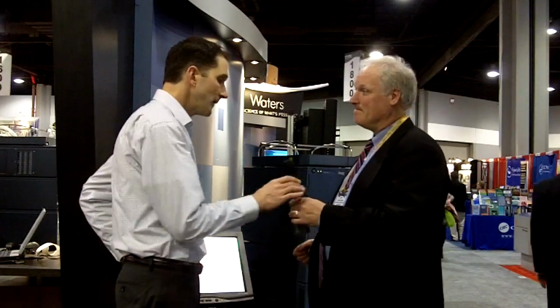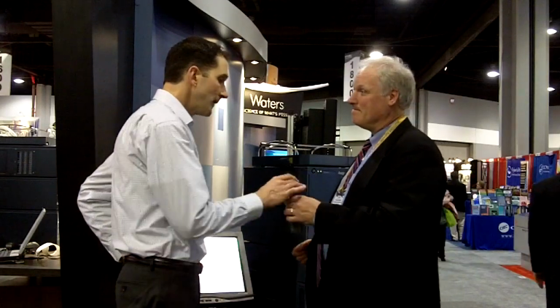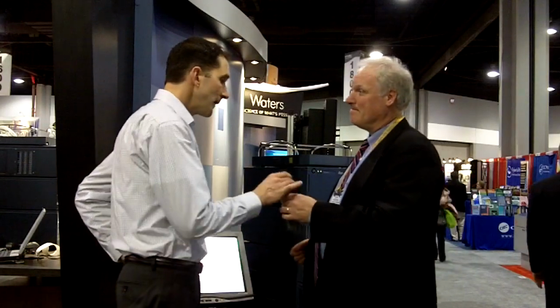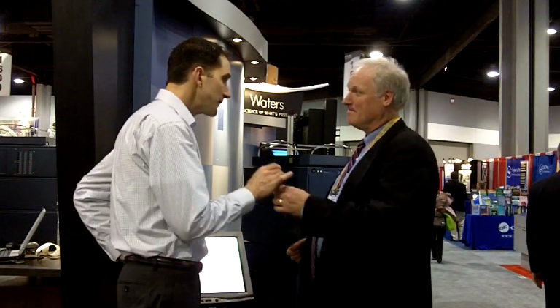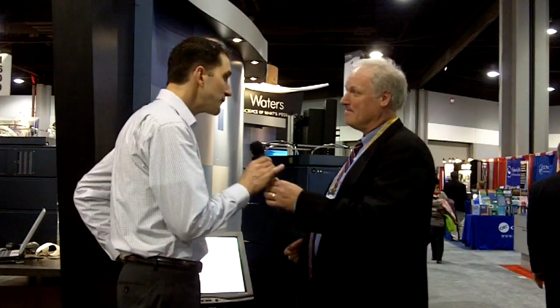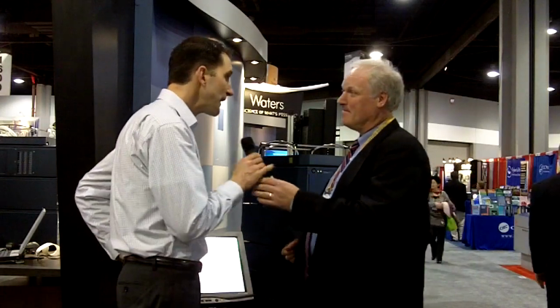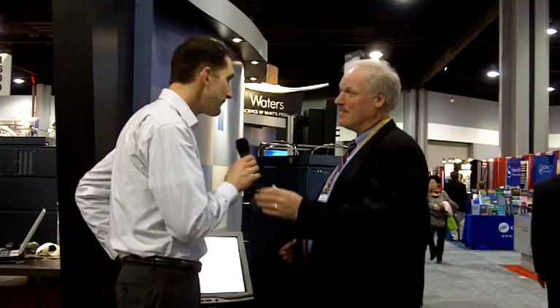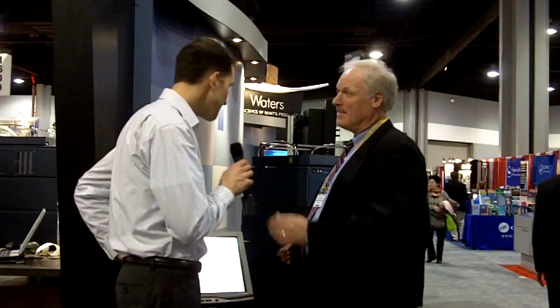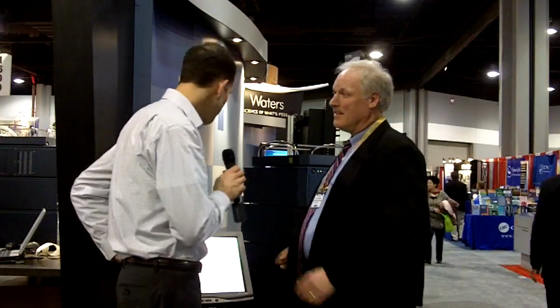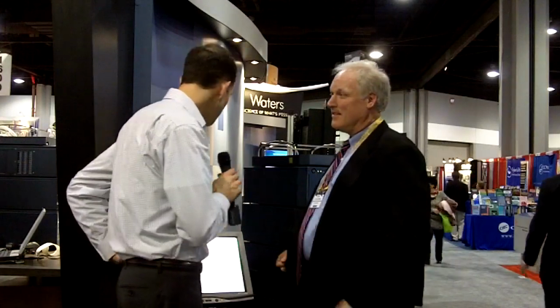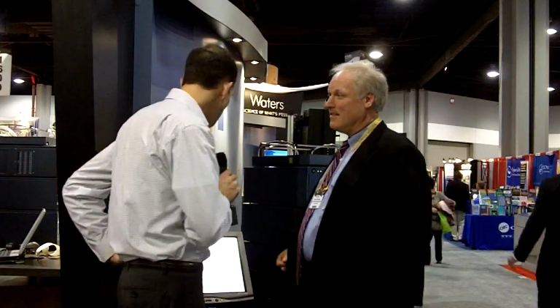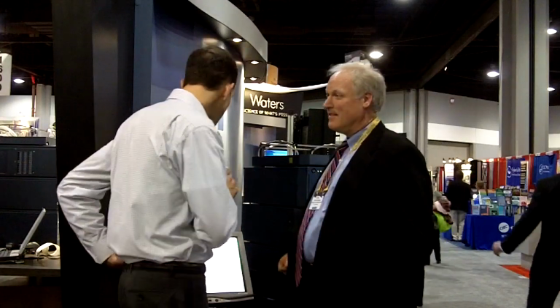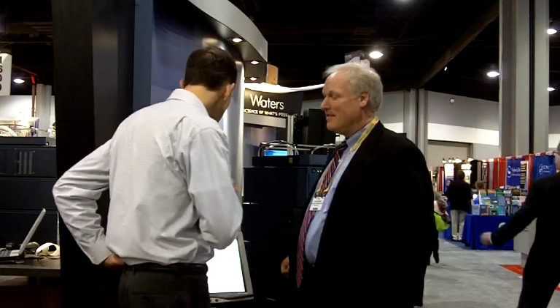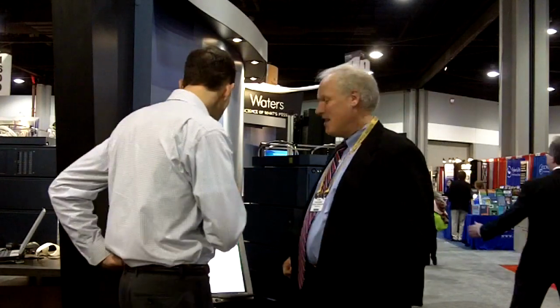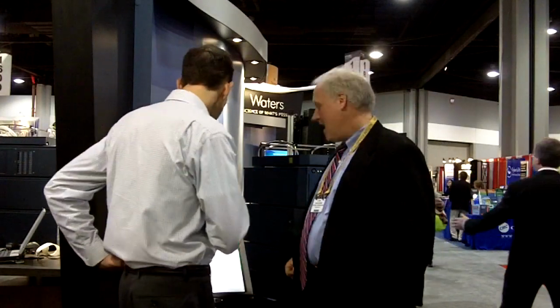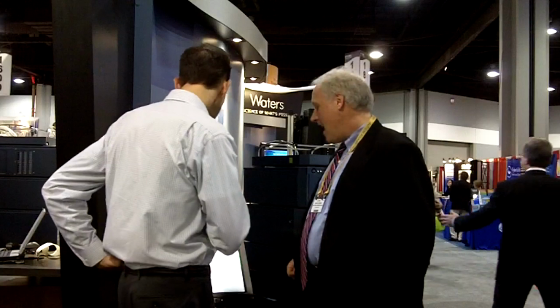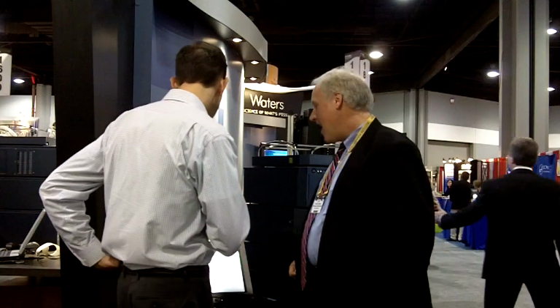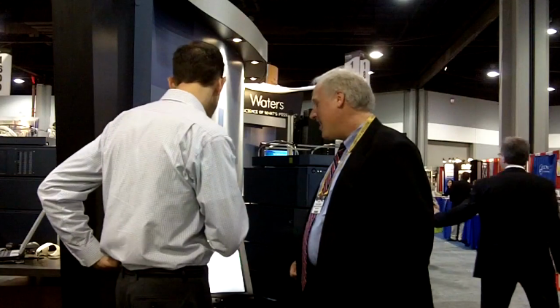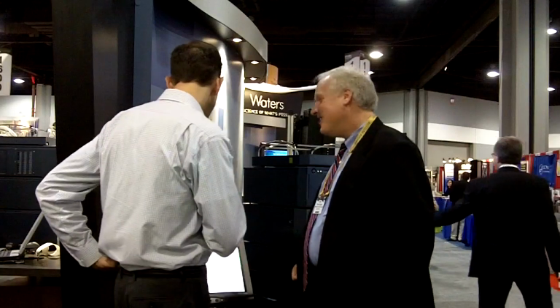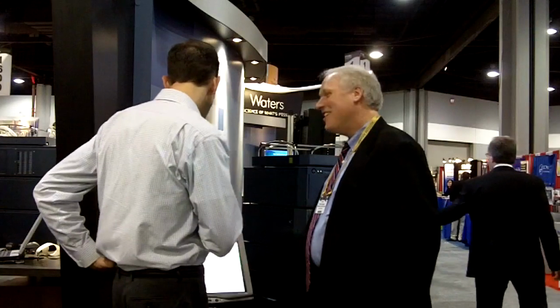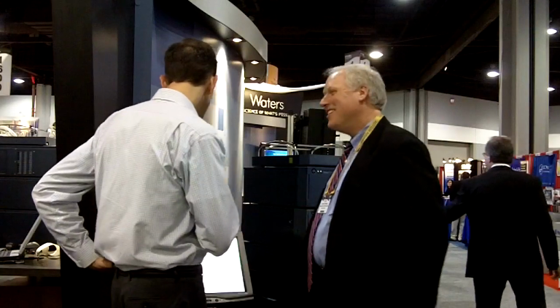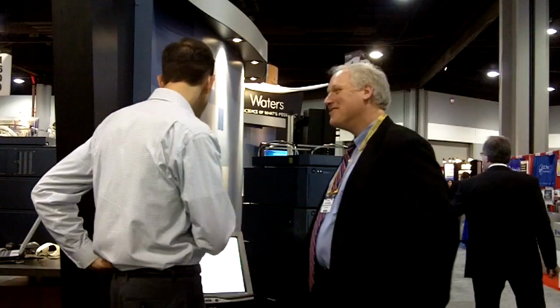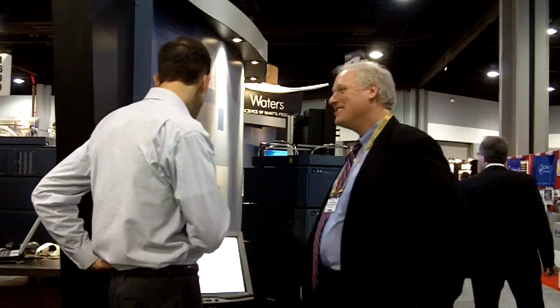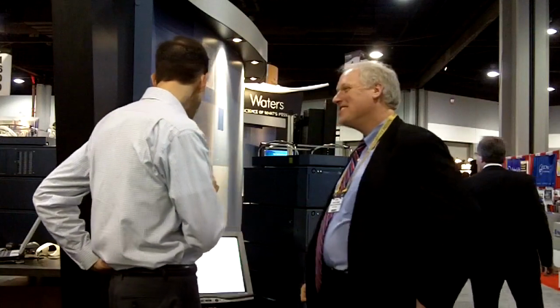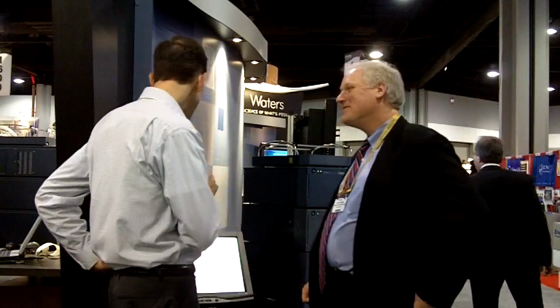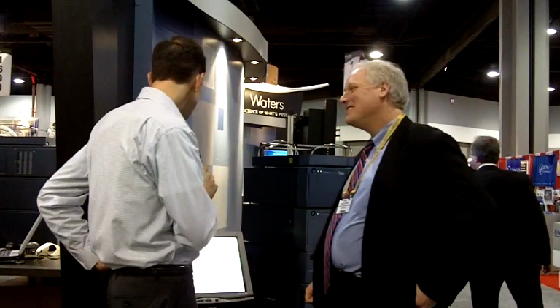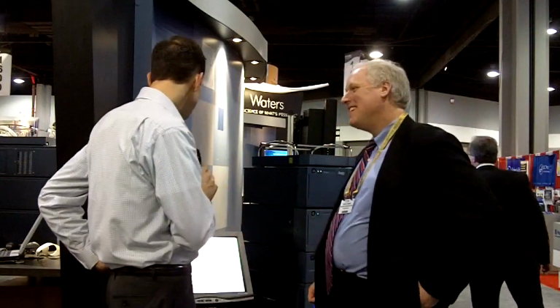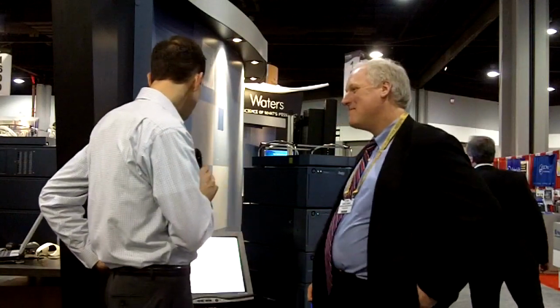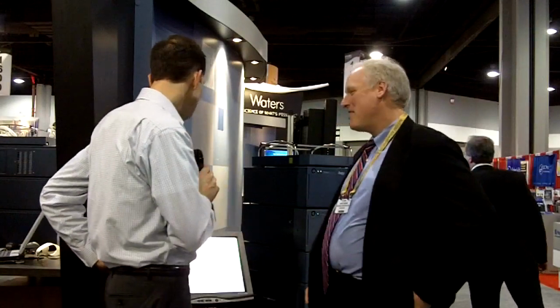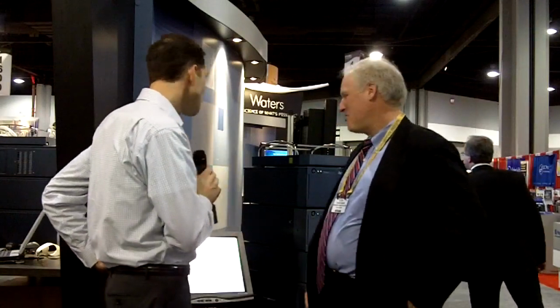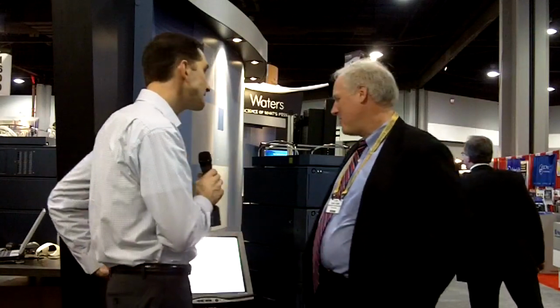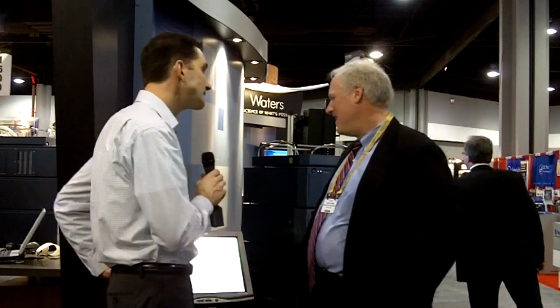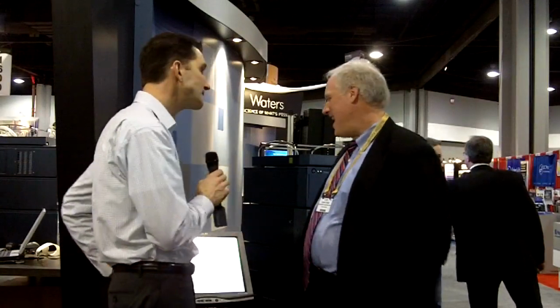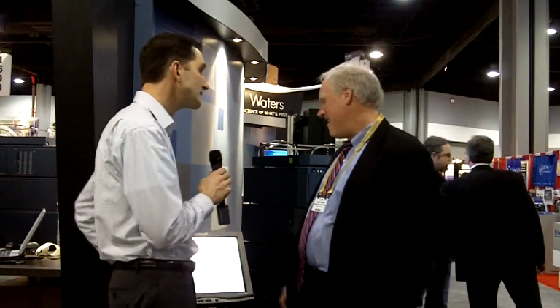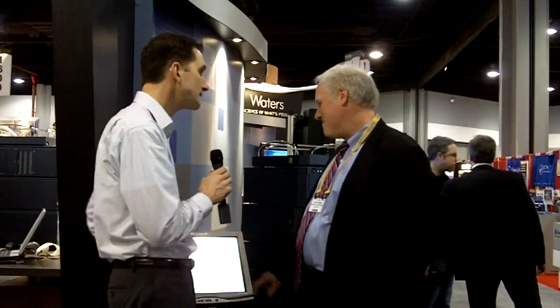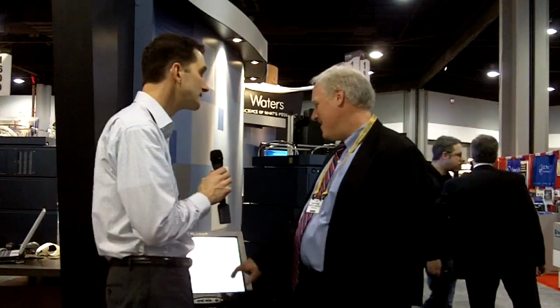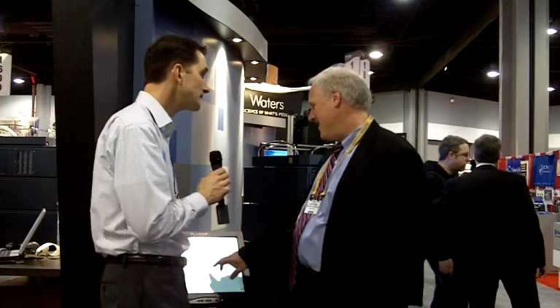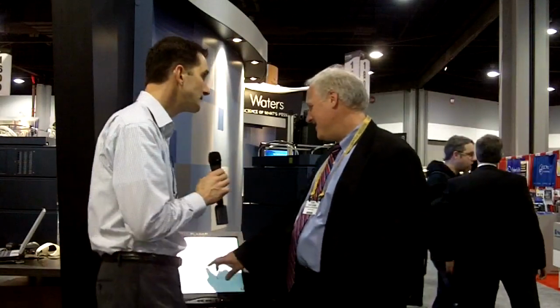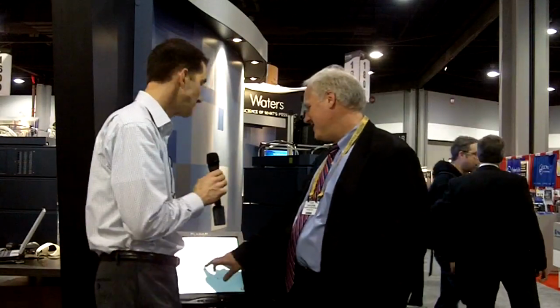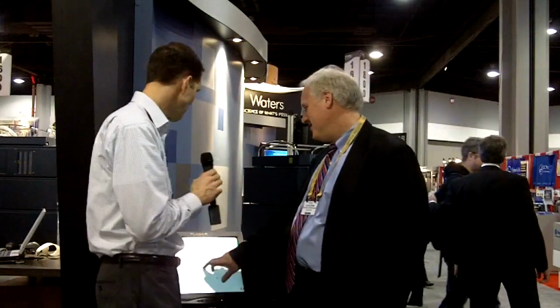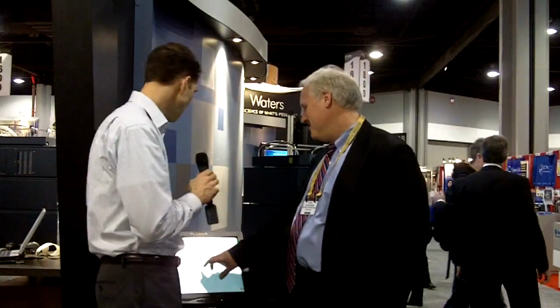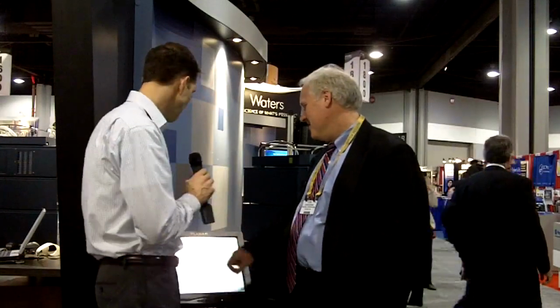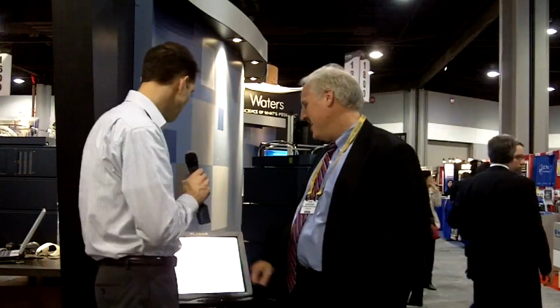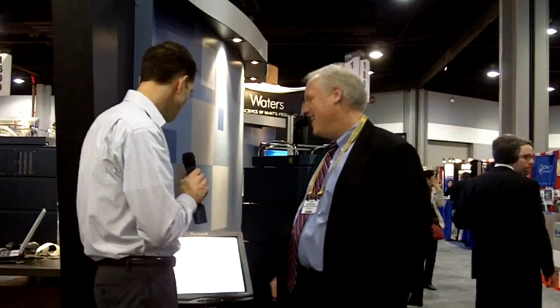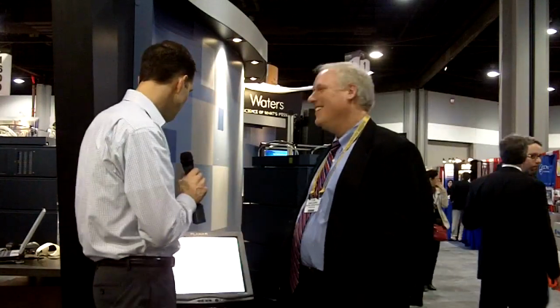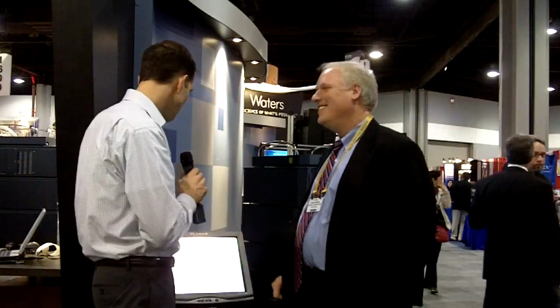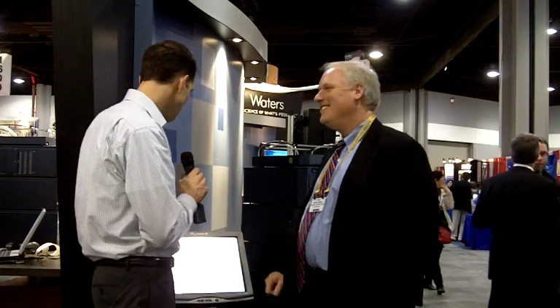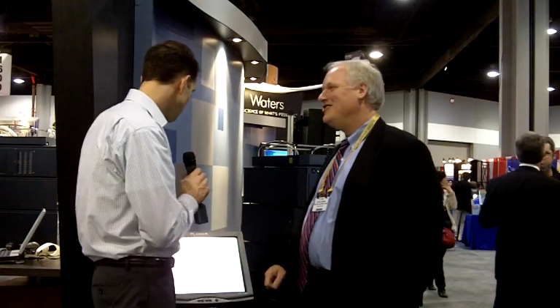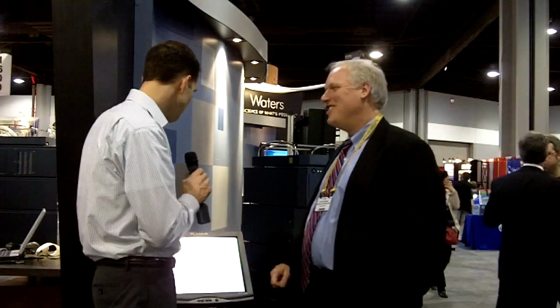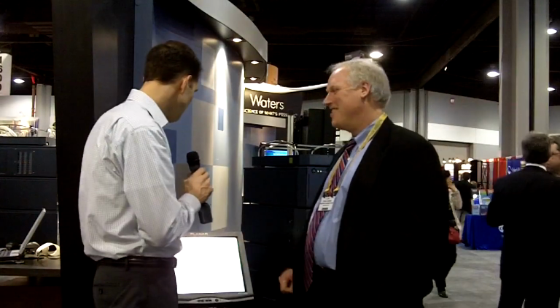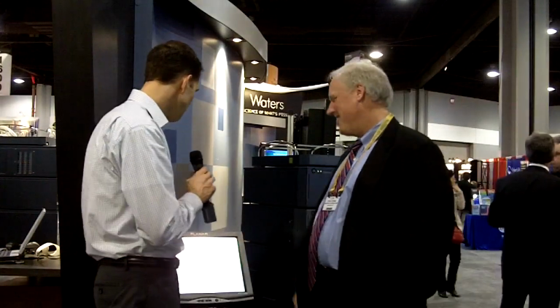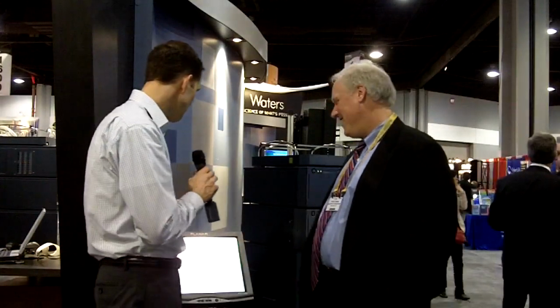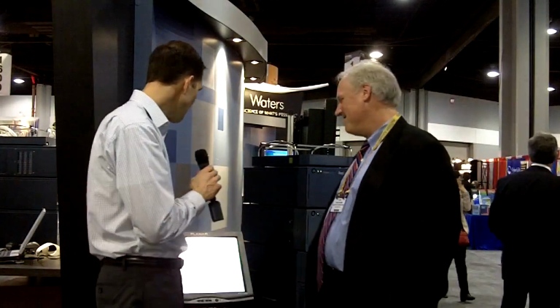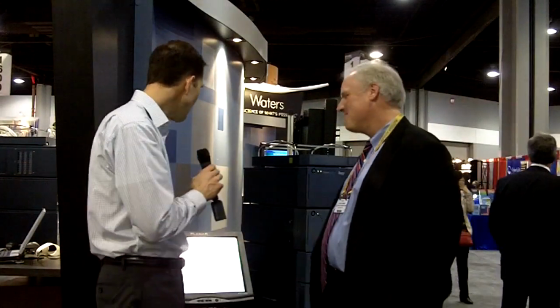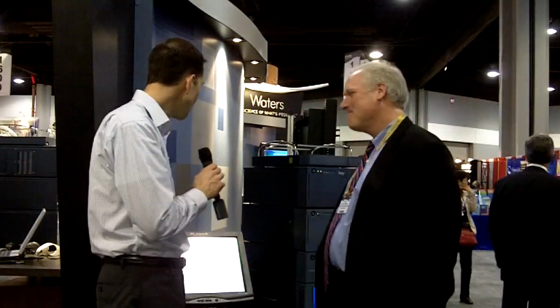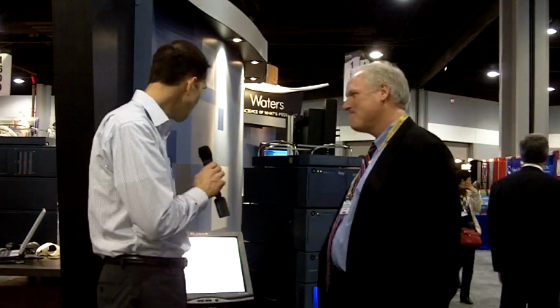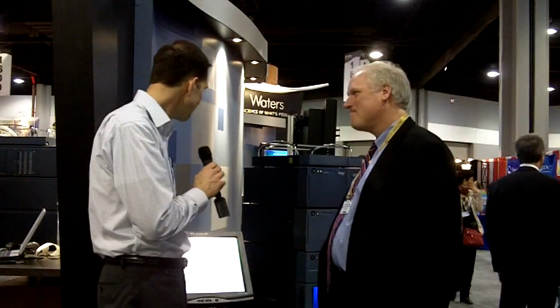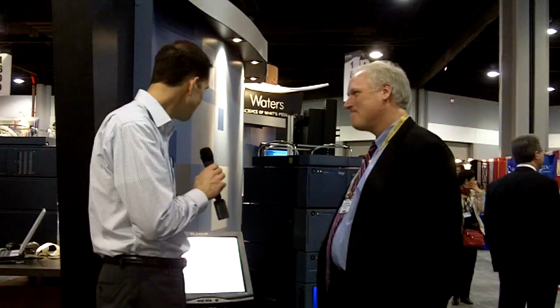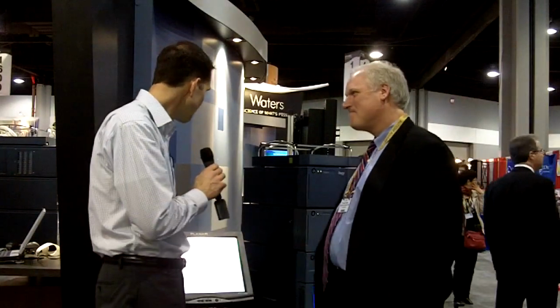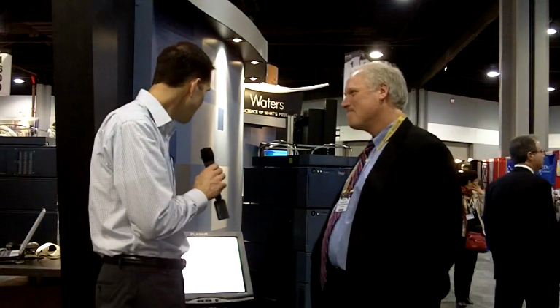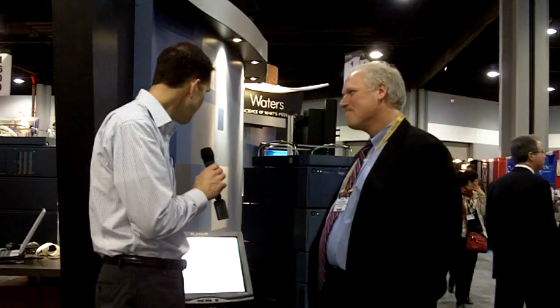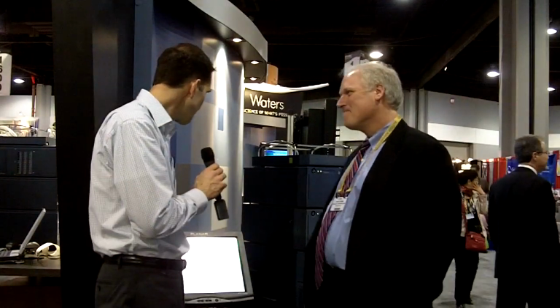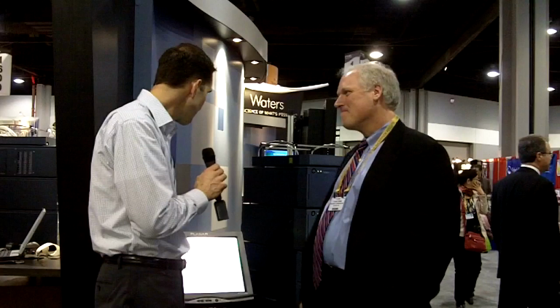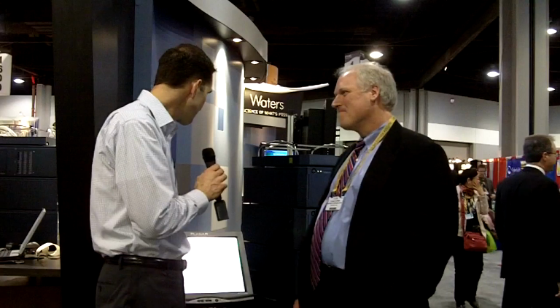Do we have those results yet, or are they going to come right in? The results will take about three and a half minutes to generate. Okay, good.